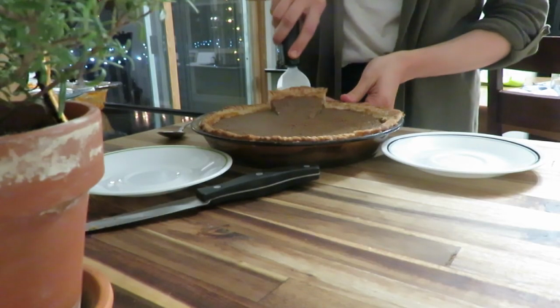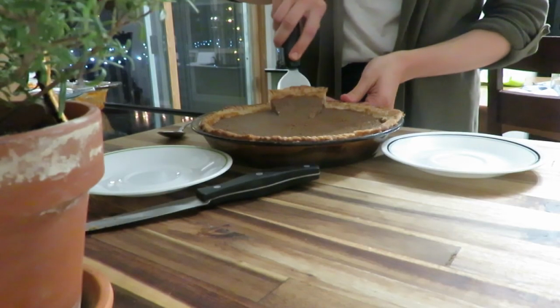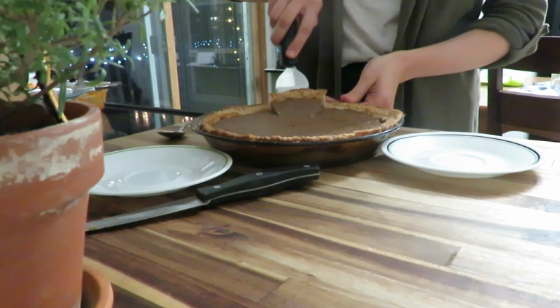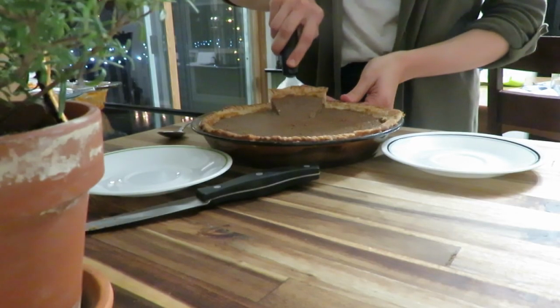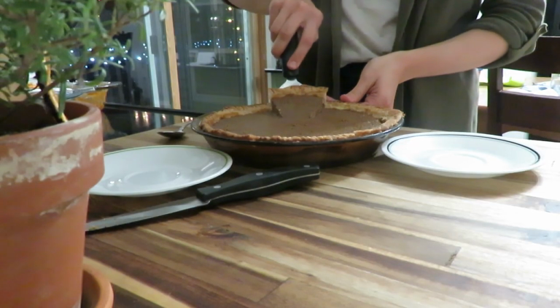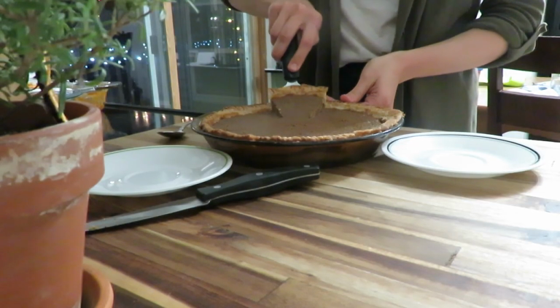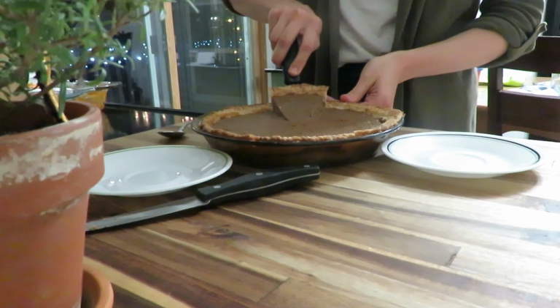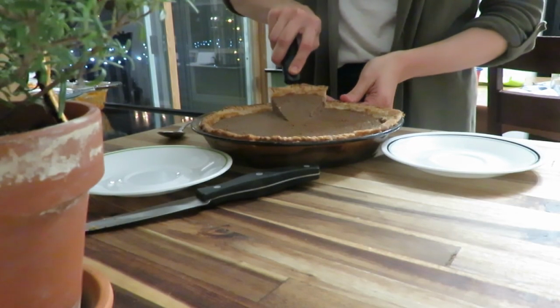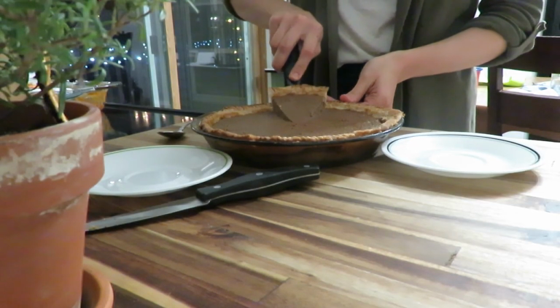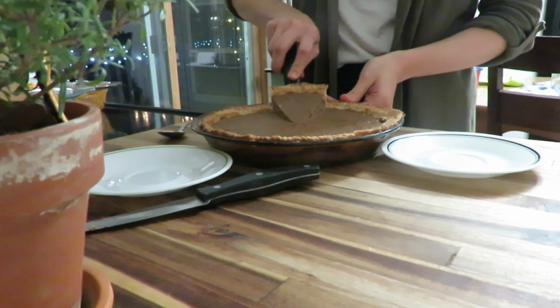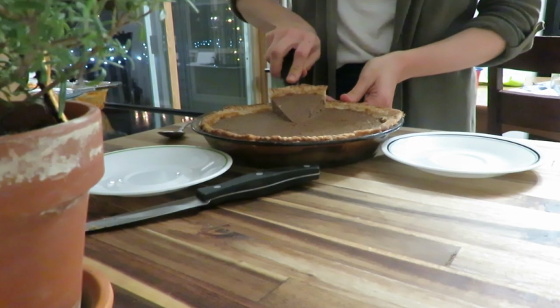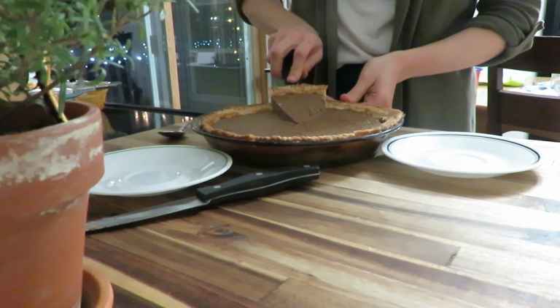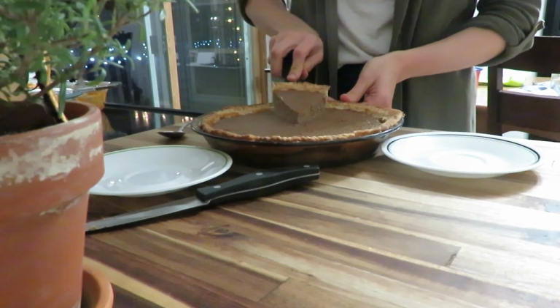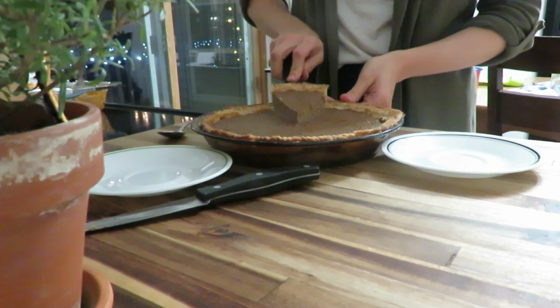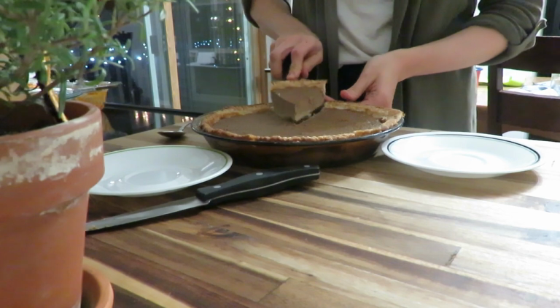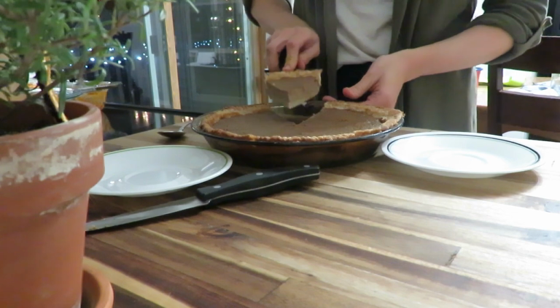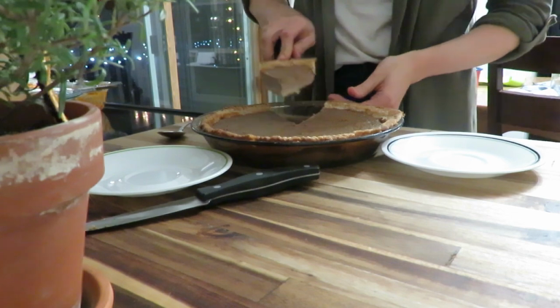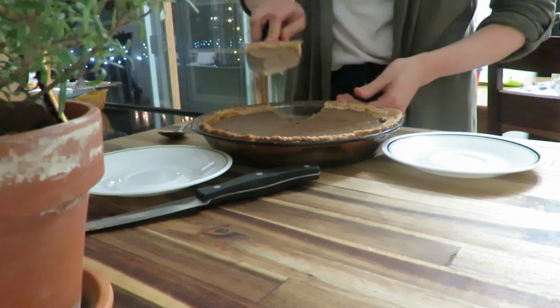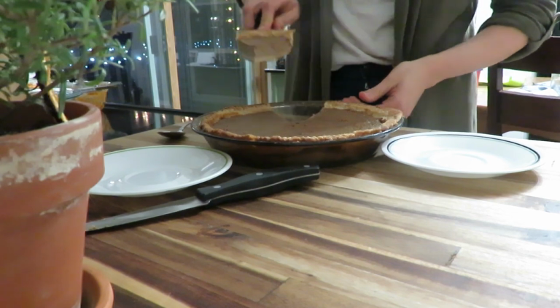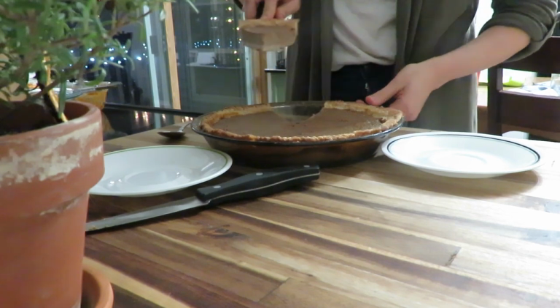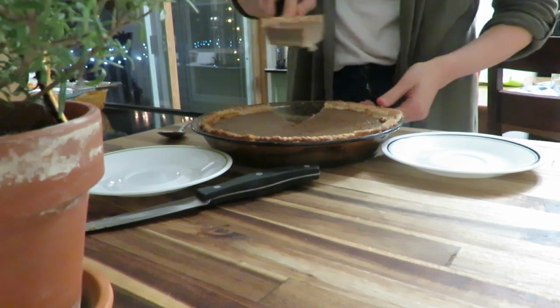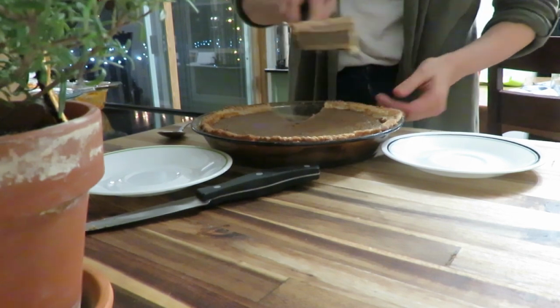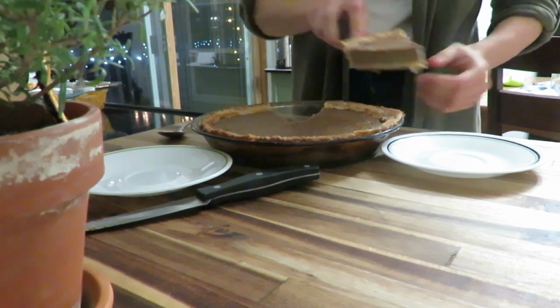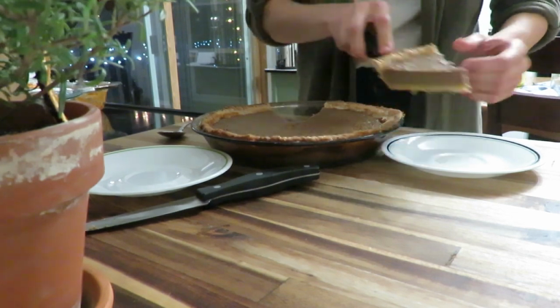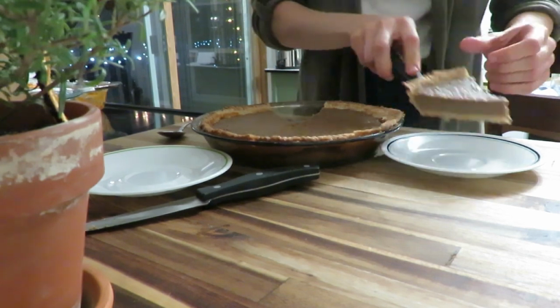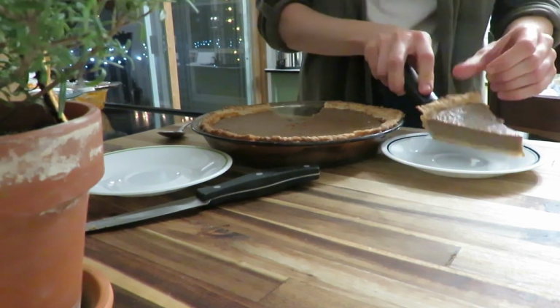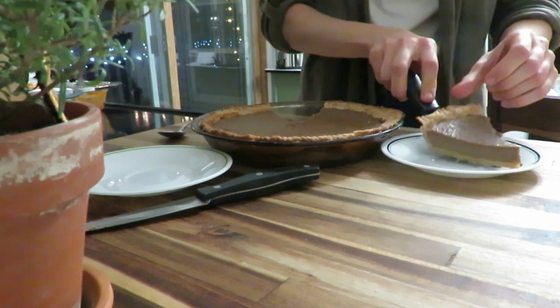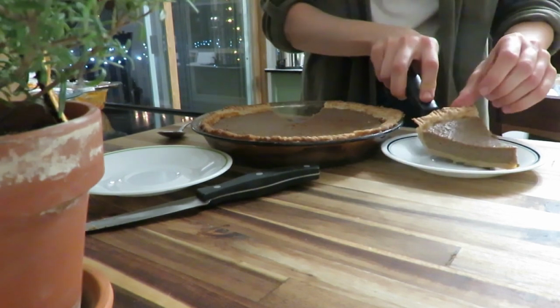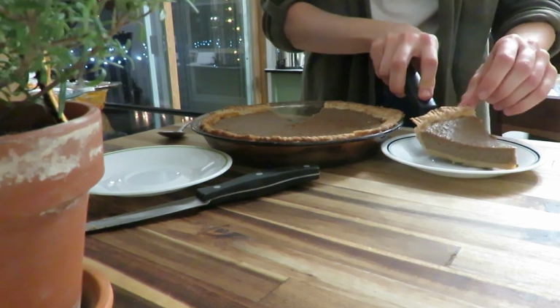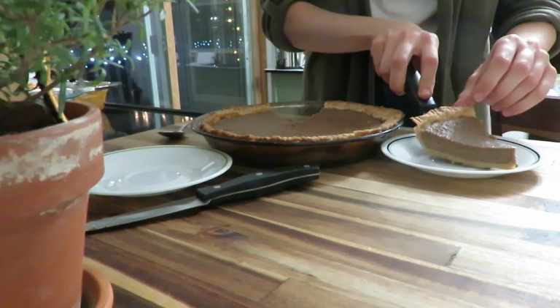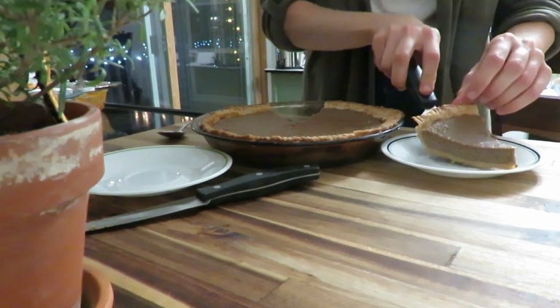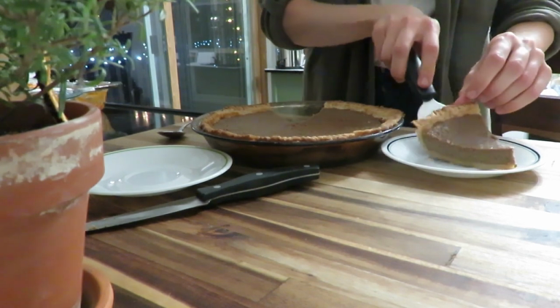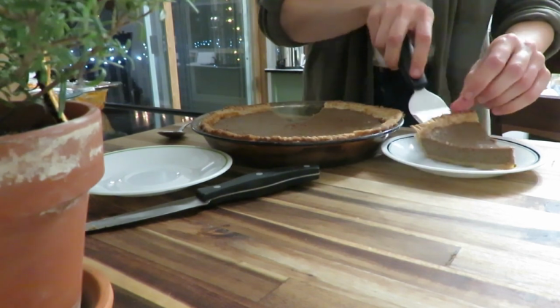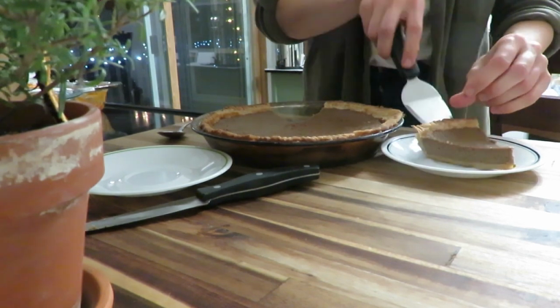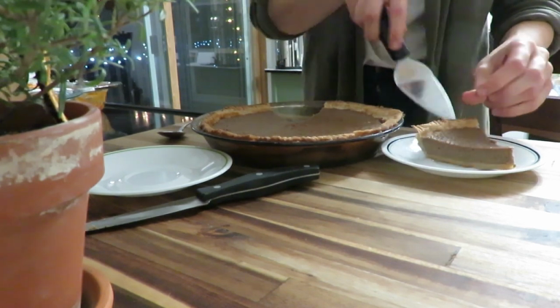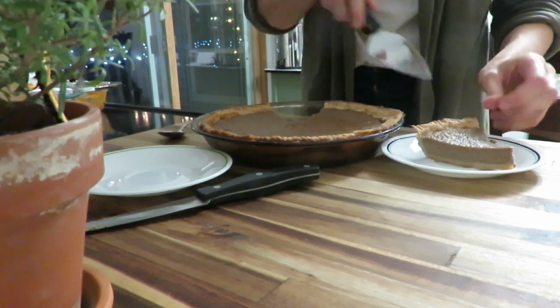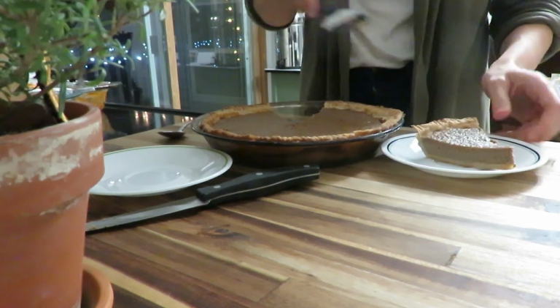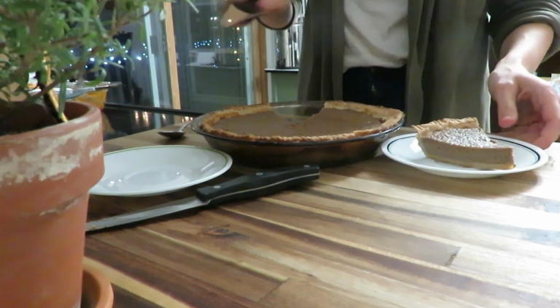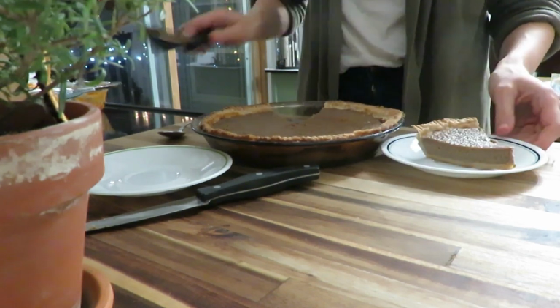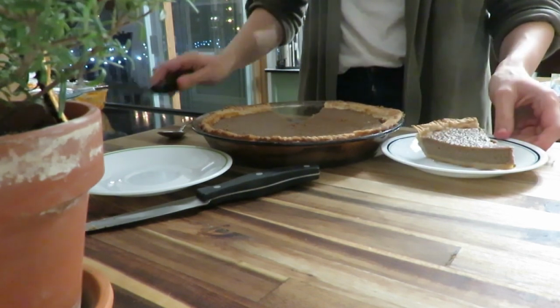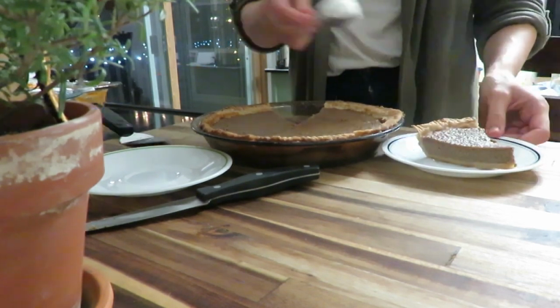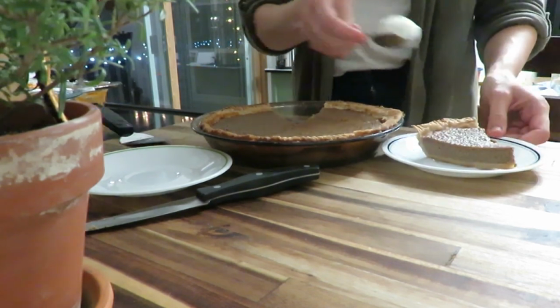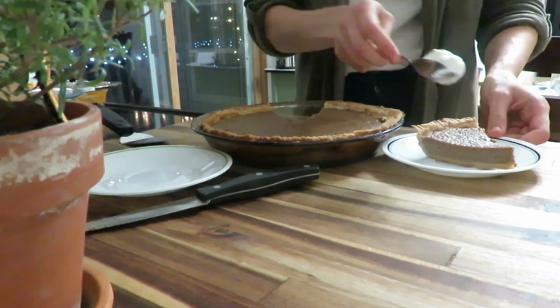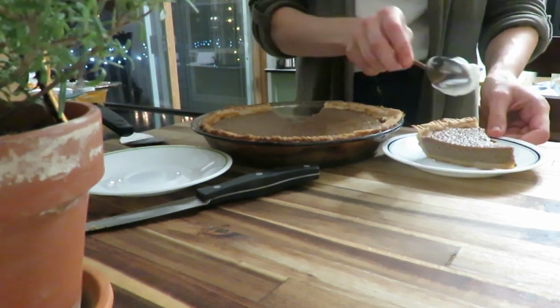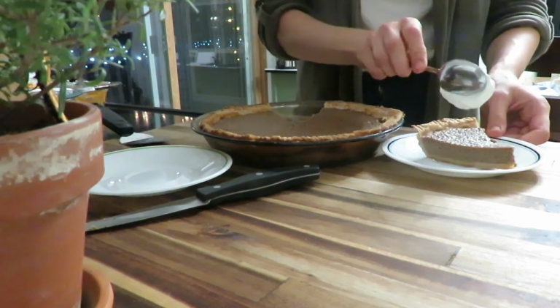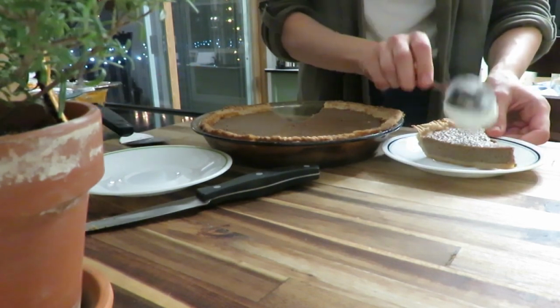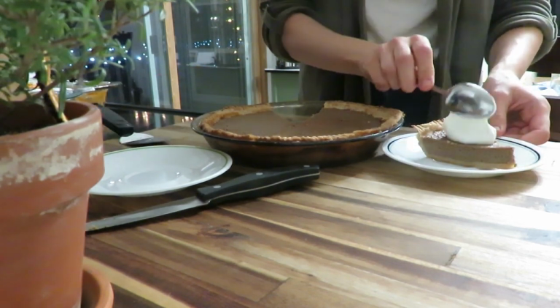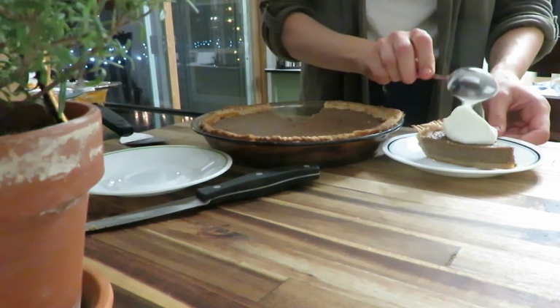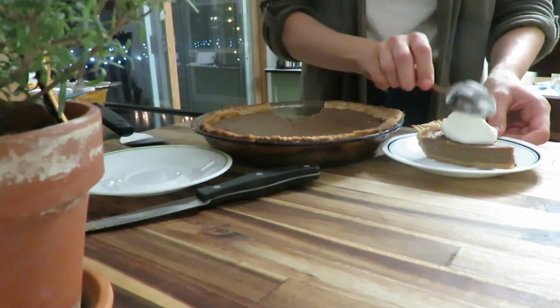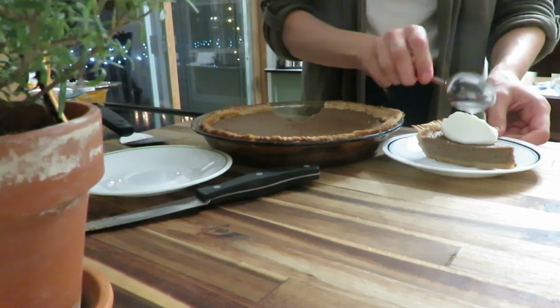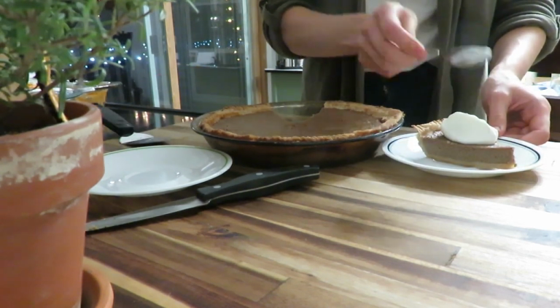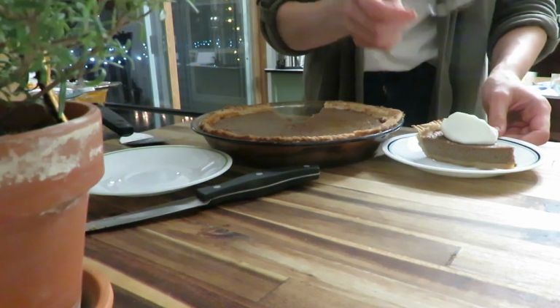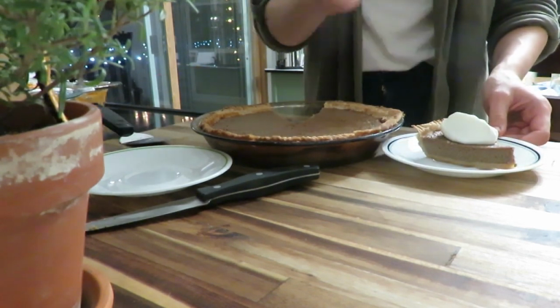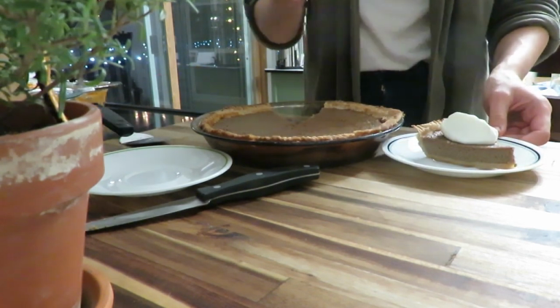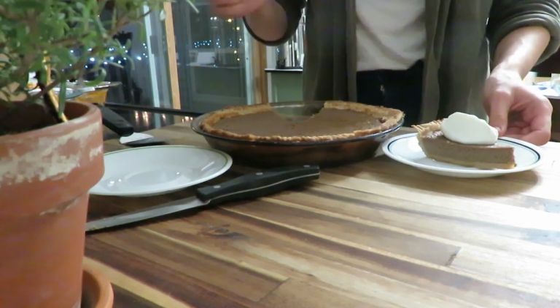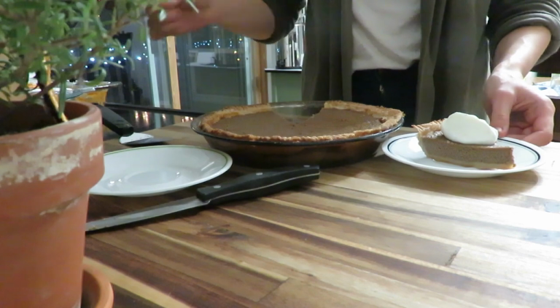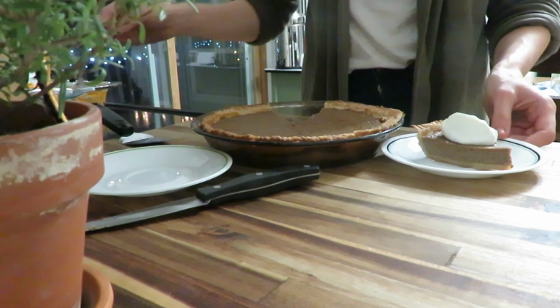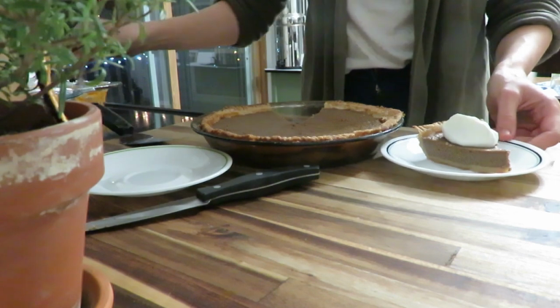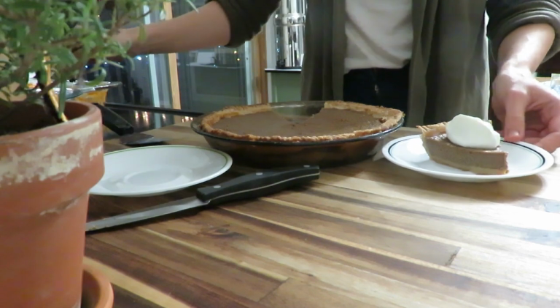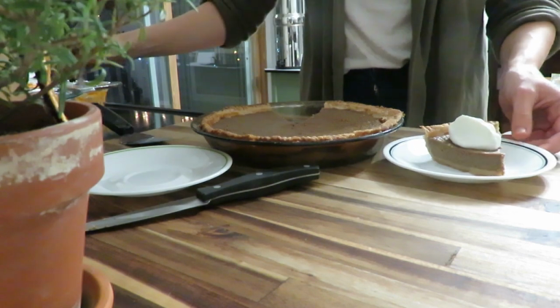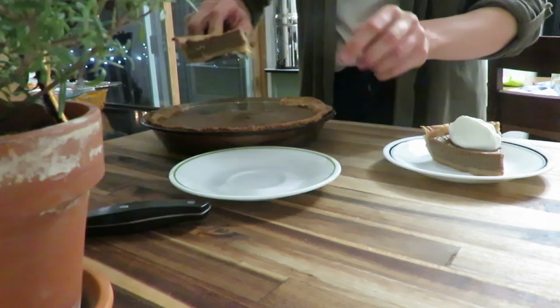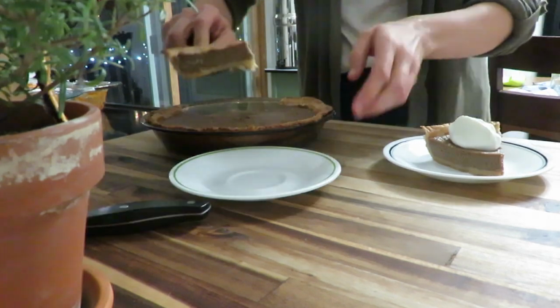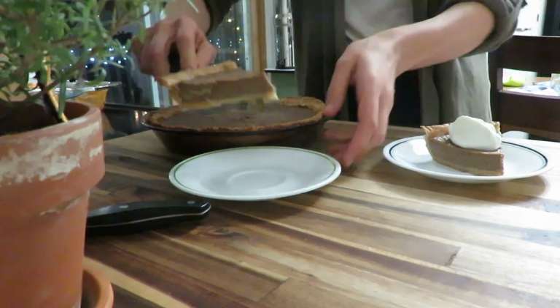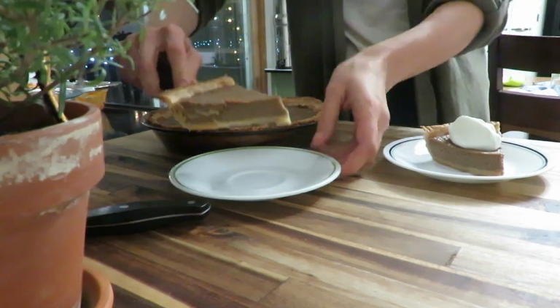Evening time has rolled around and it's time to serve my family some of that delicious pumpkin pie with some homemade whipped cream.